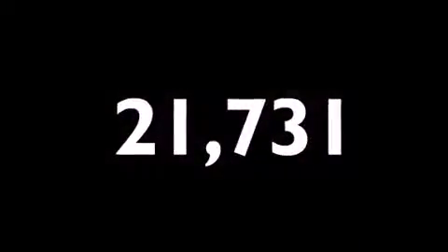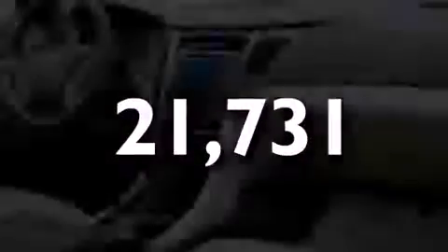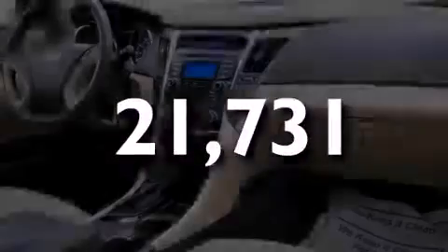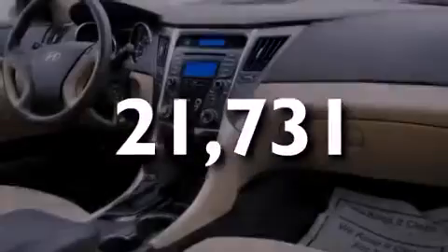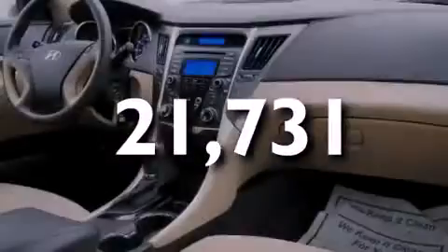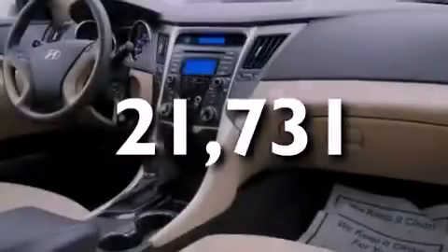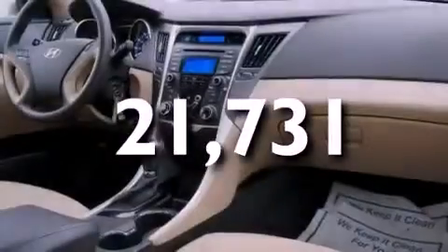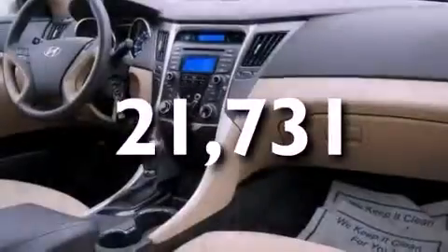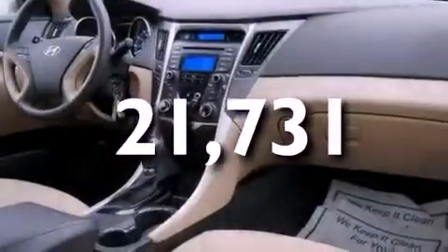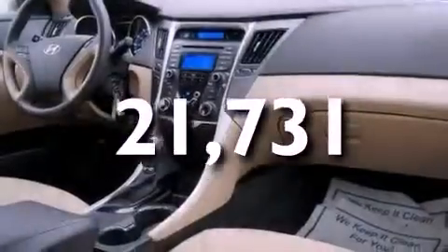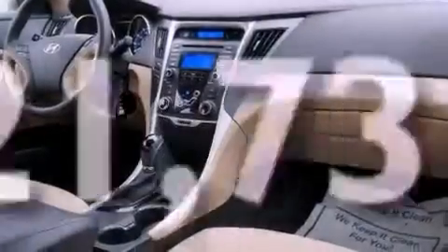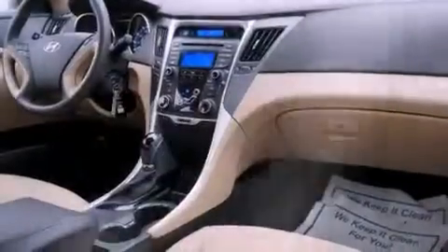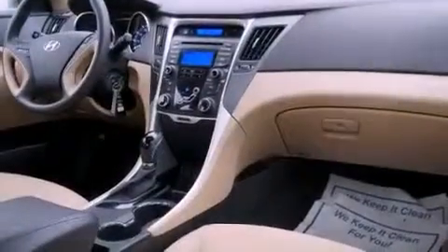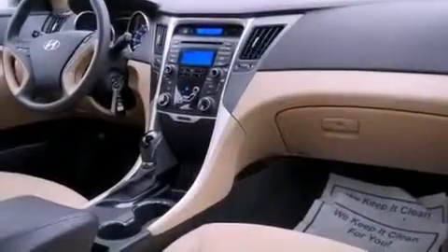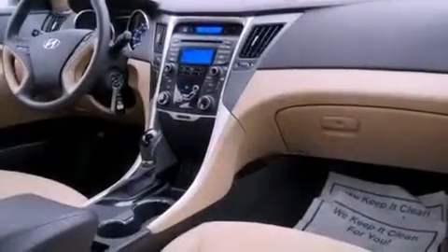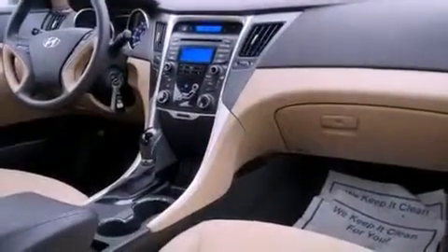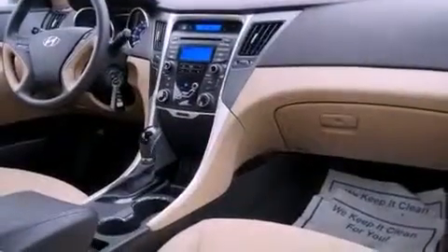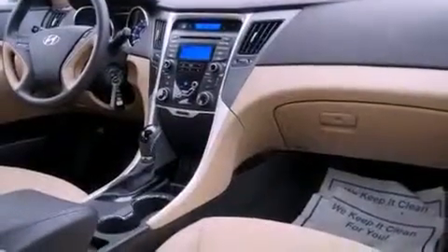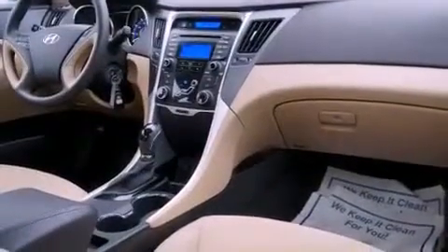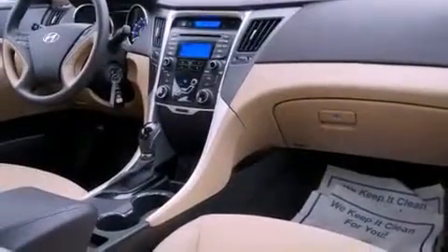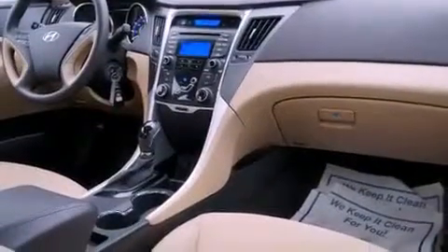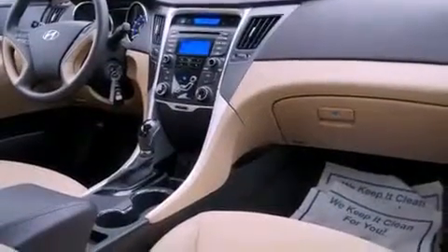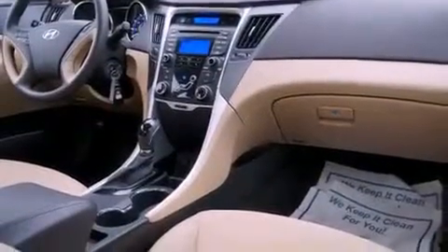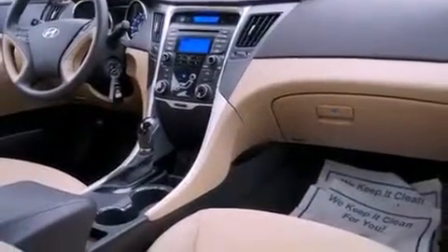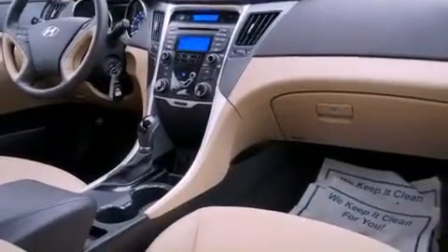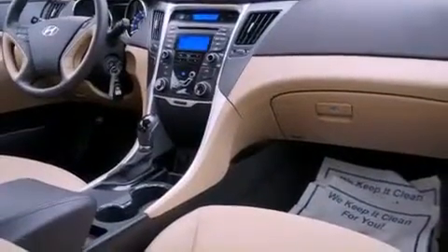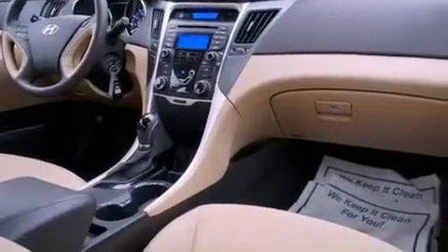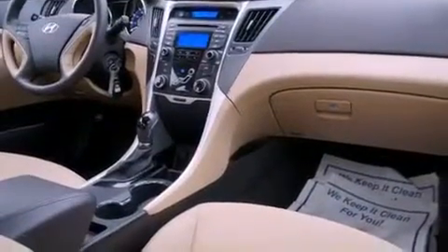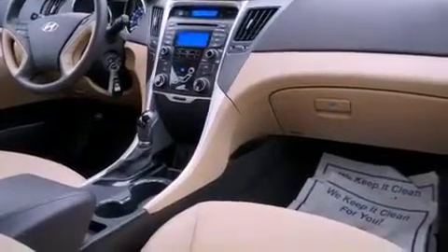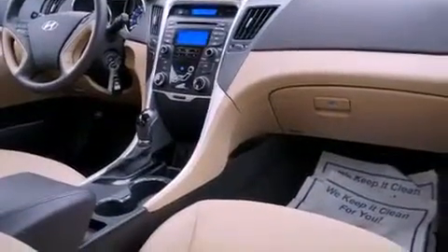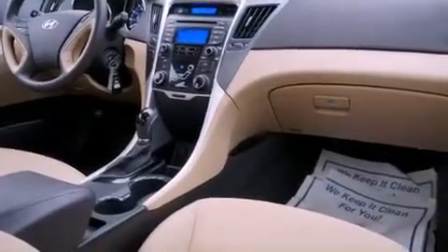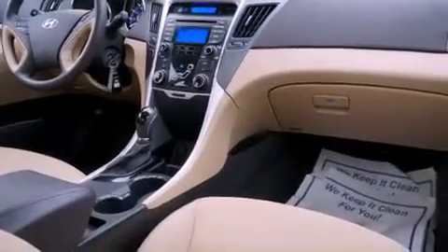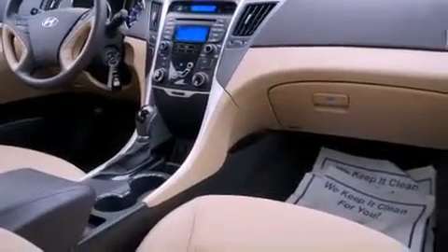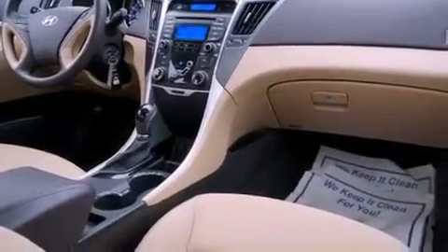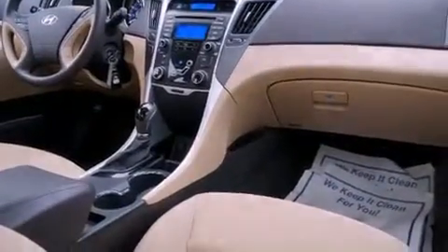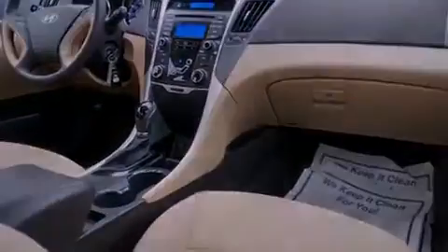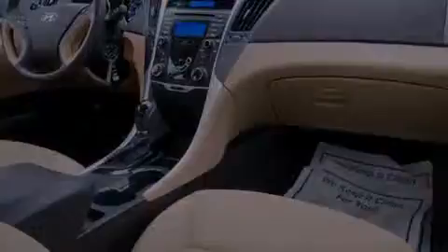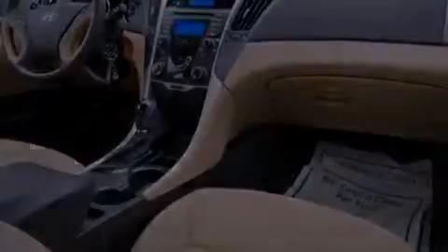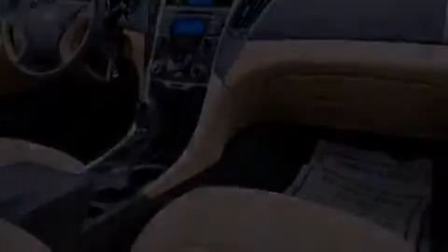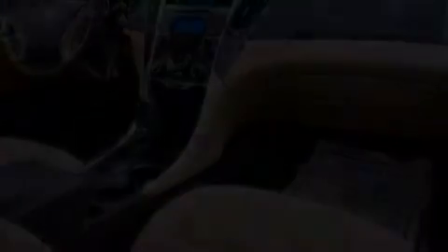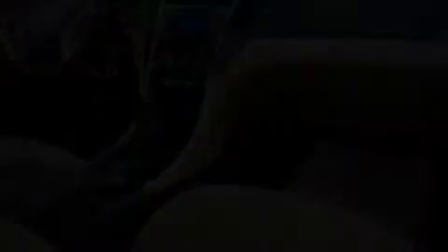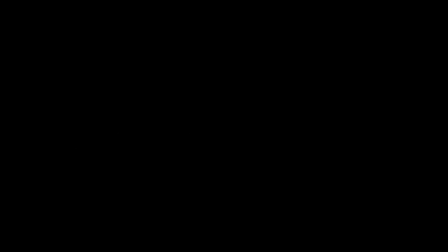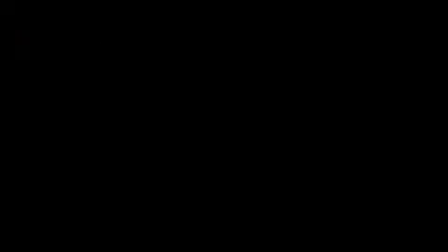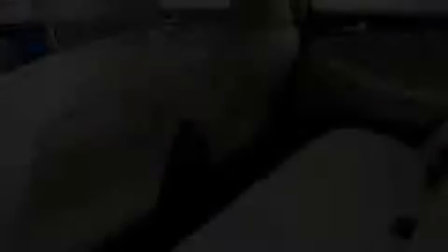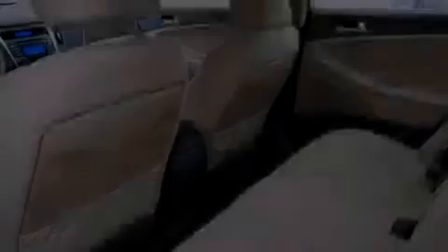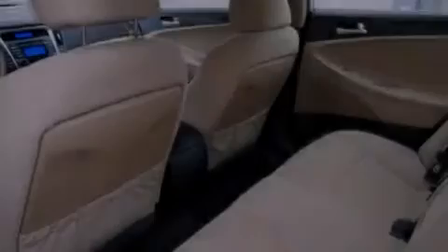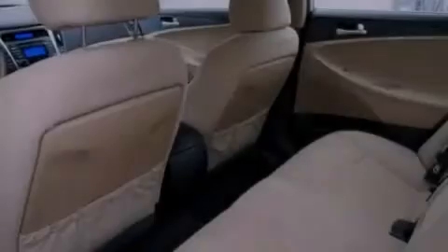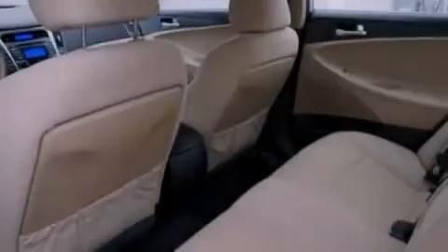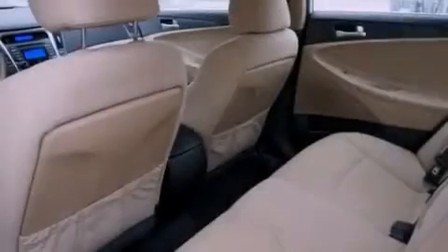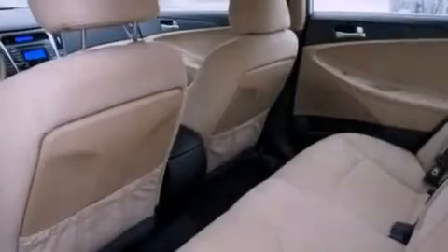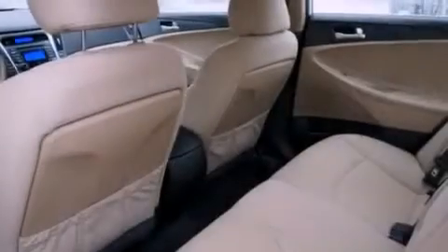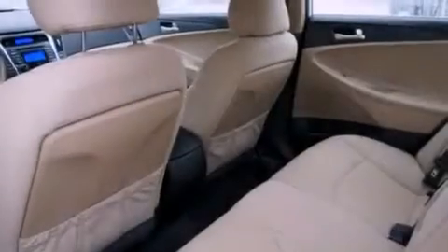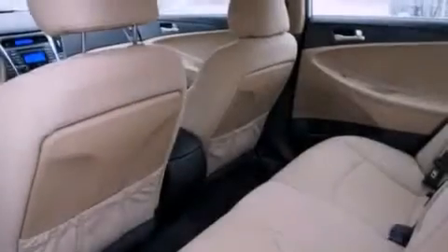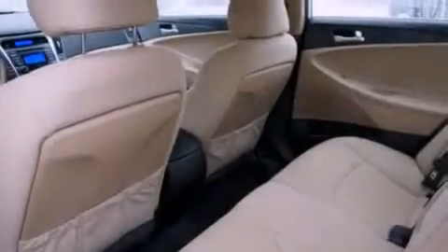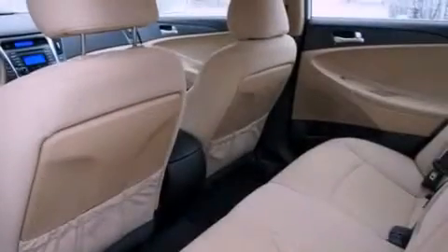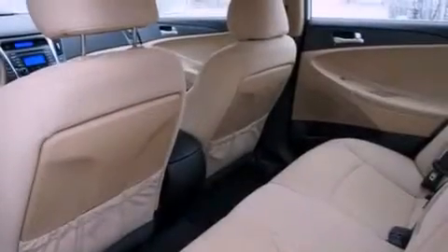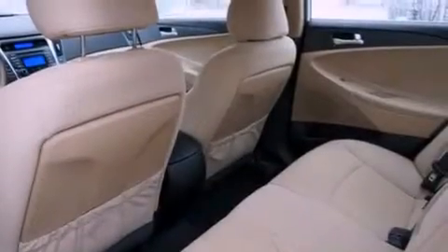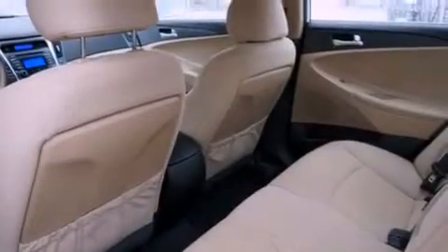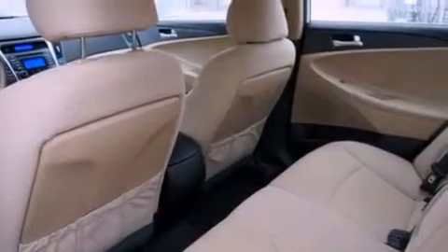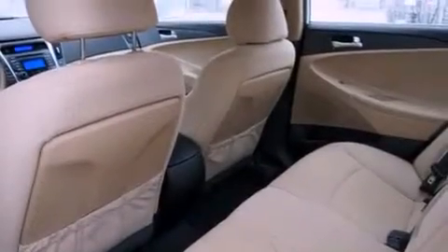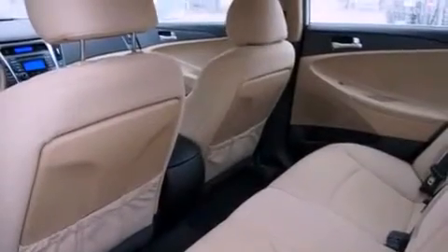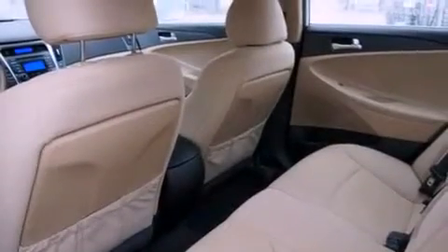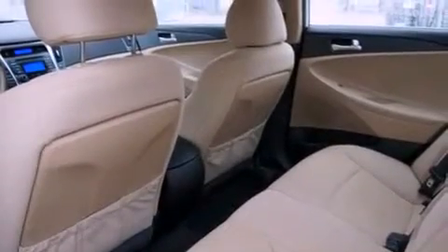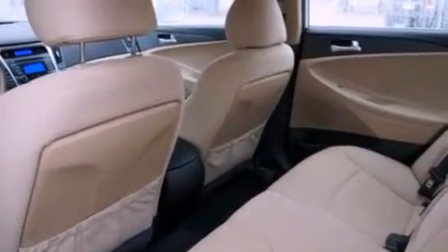With an EPA estimated rating of 35 miles per gallon on the highway, this automobile pays off in the long run.